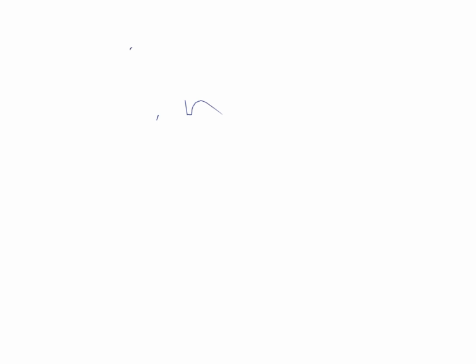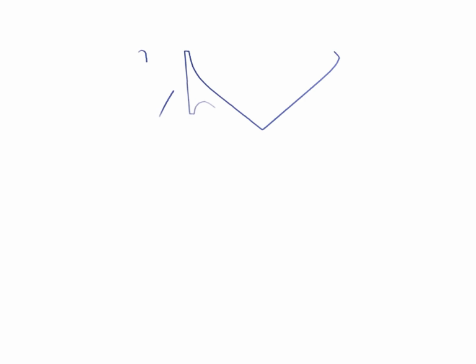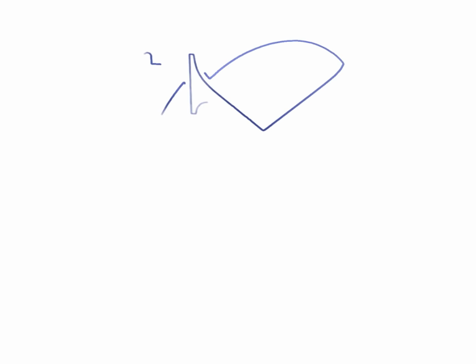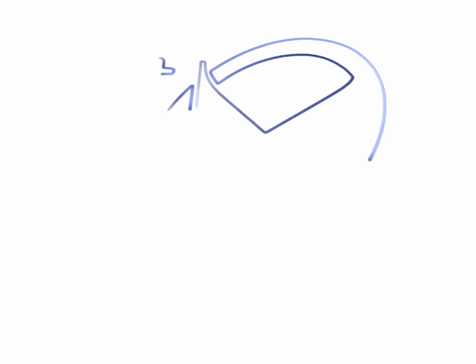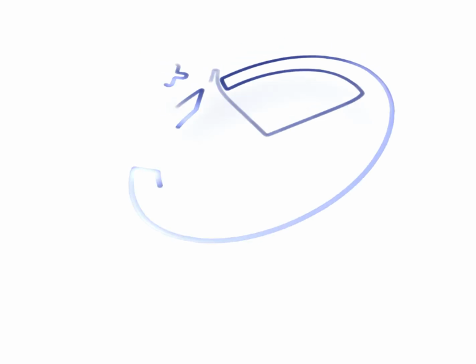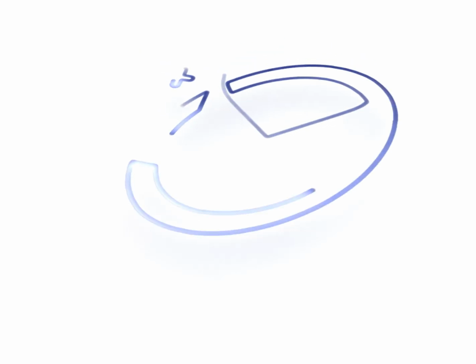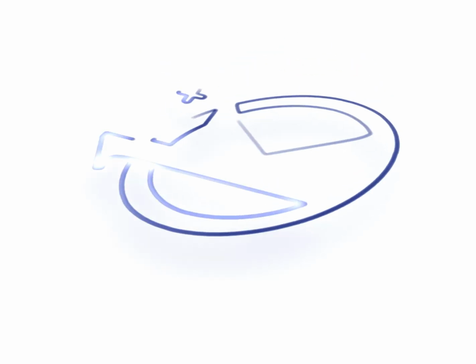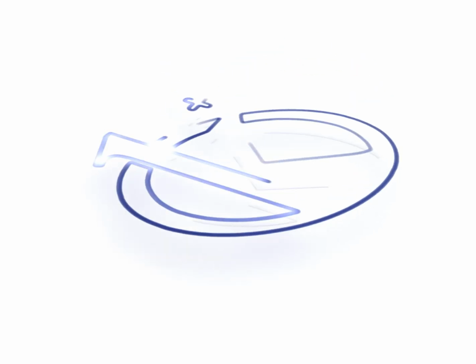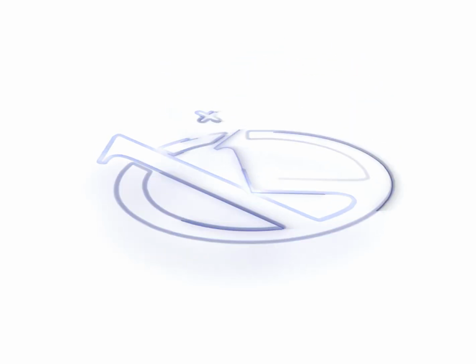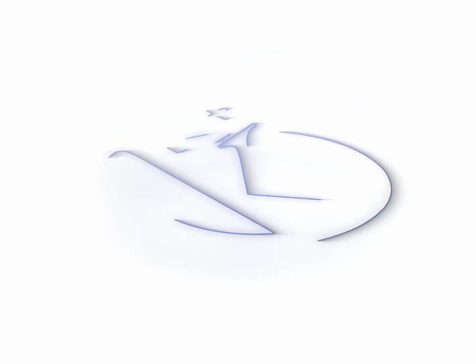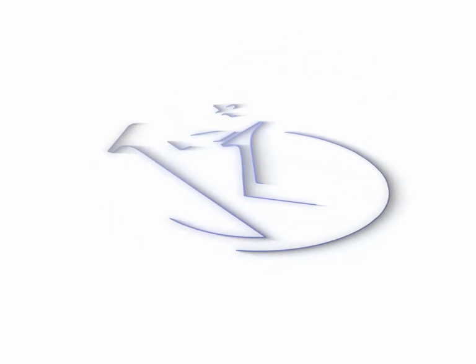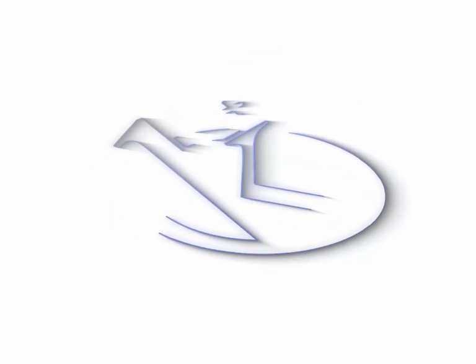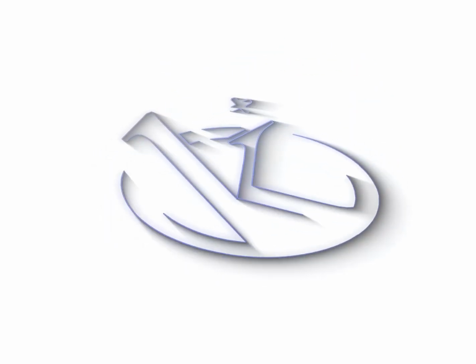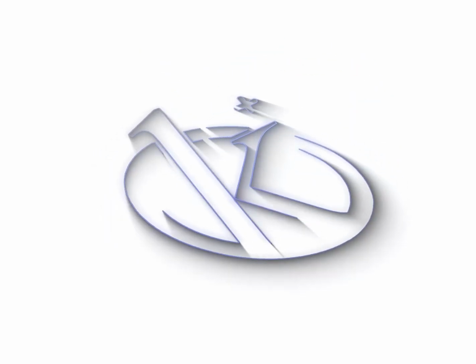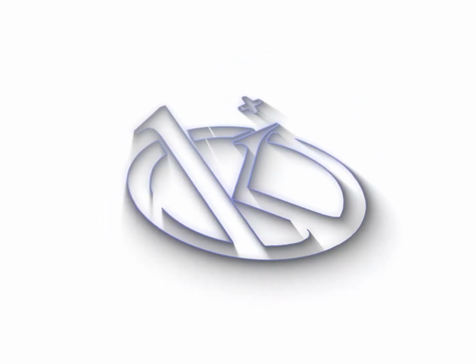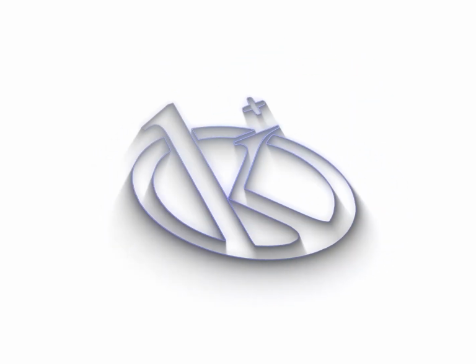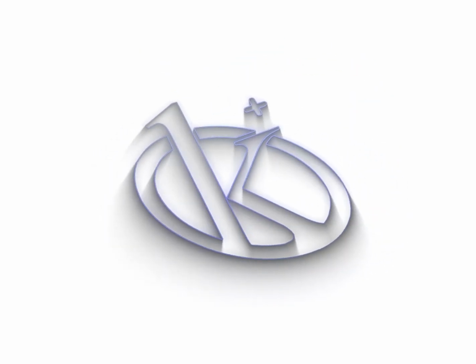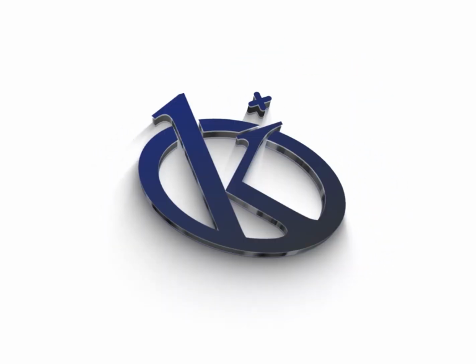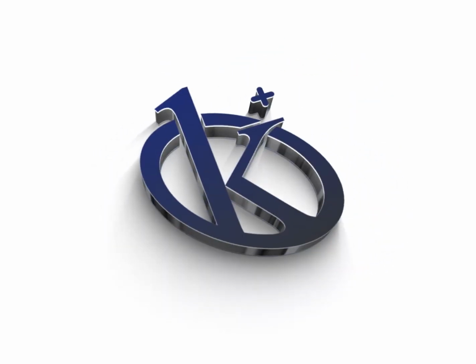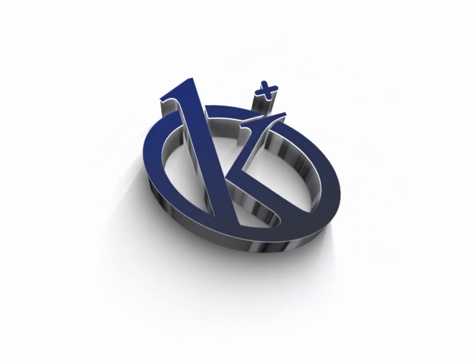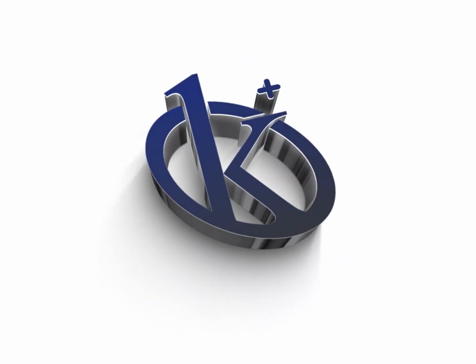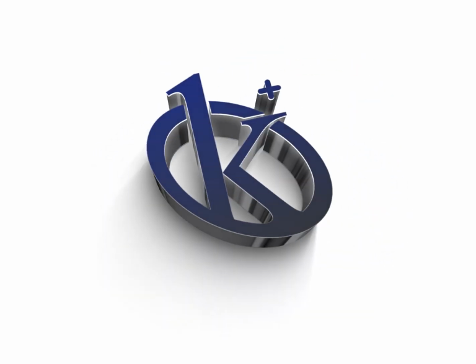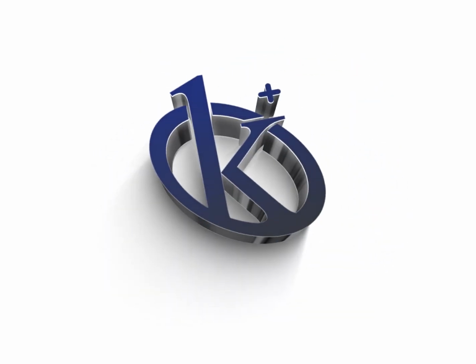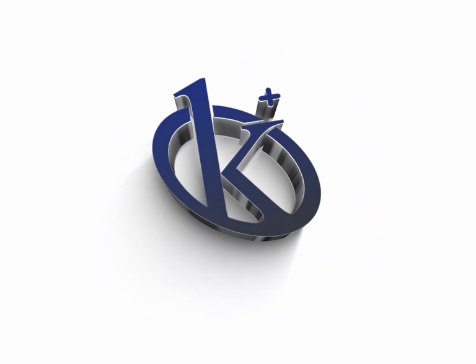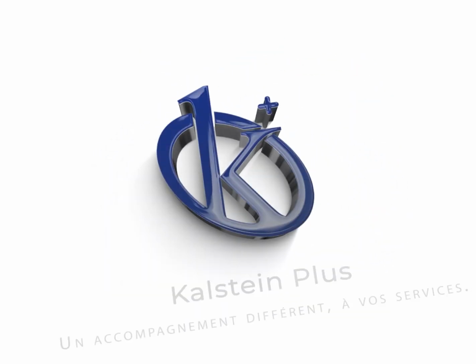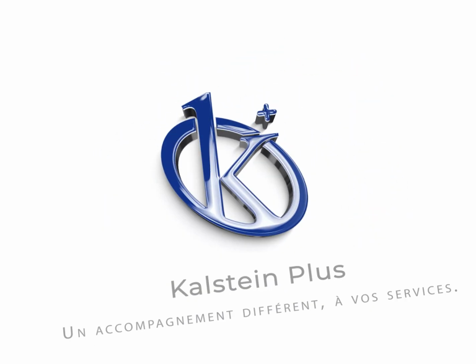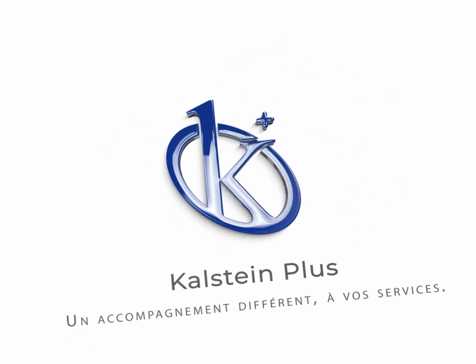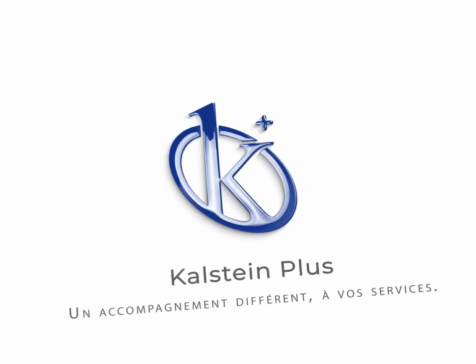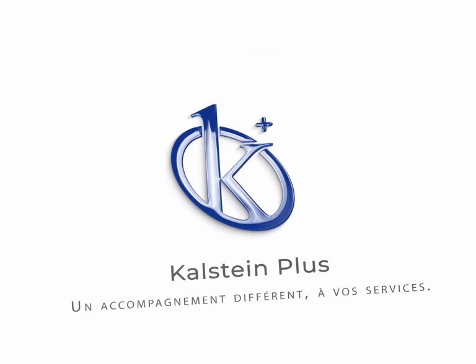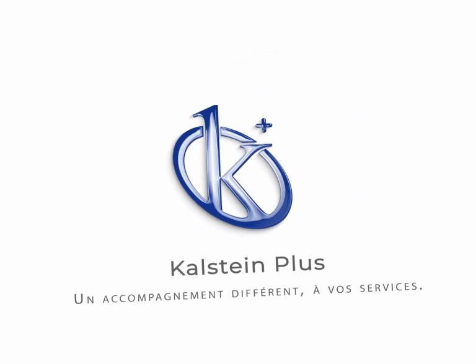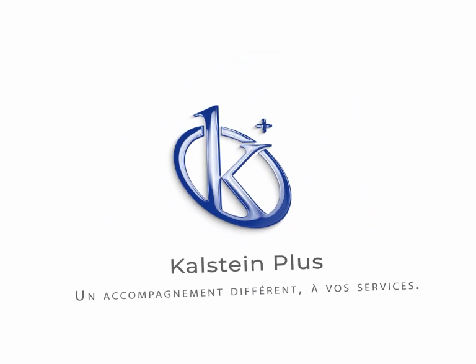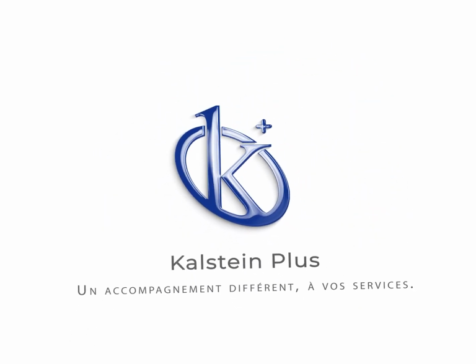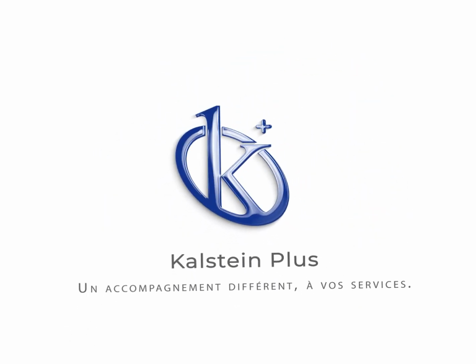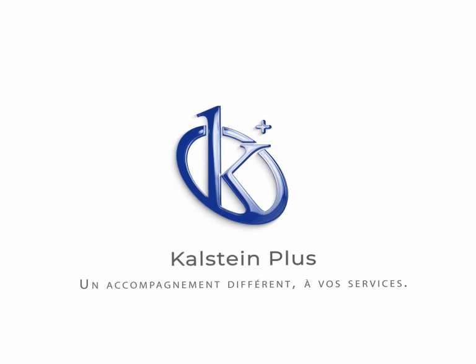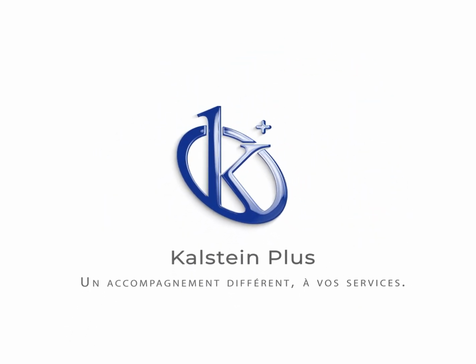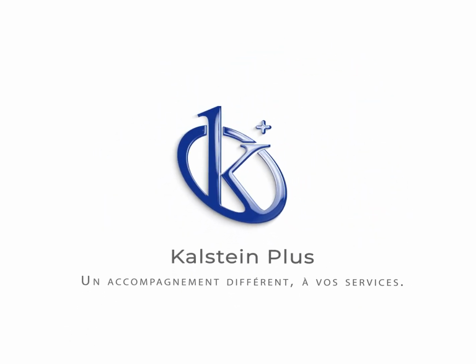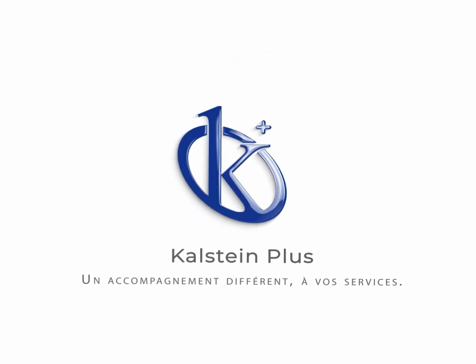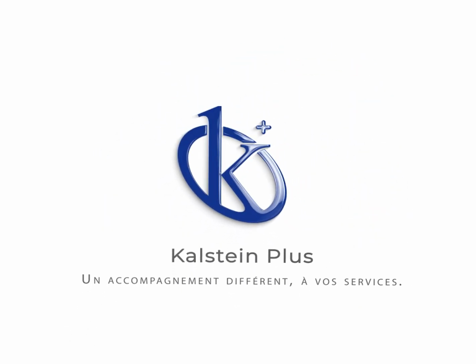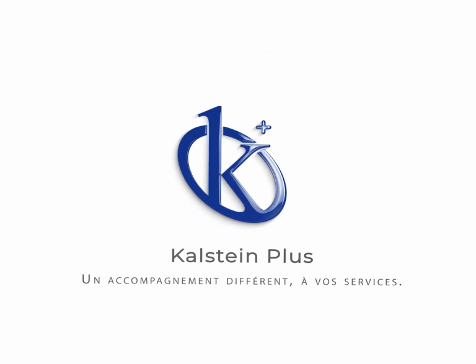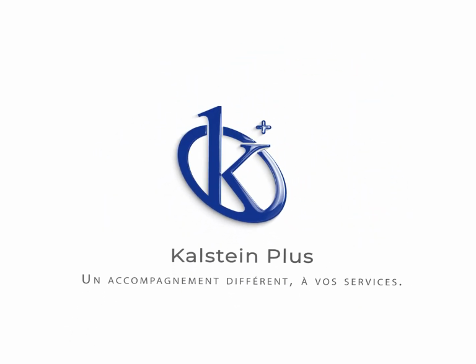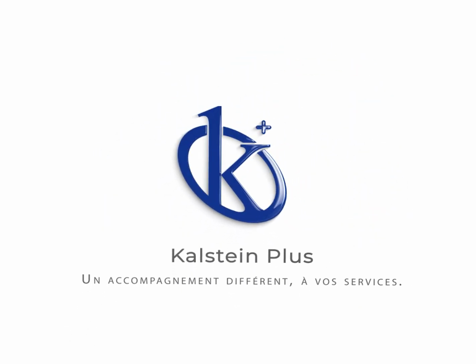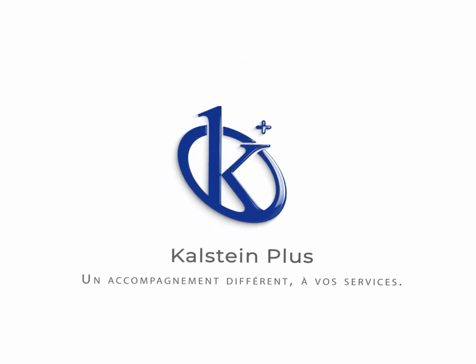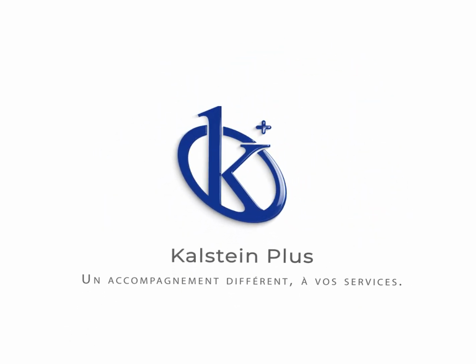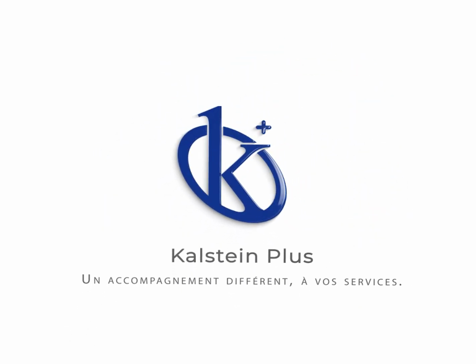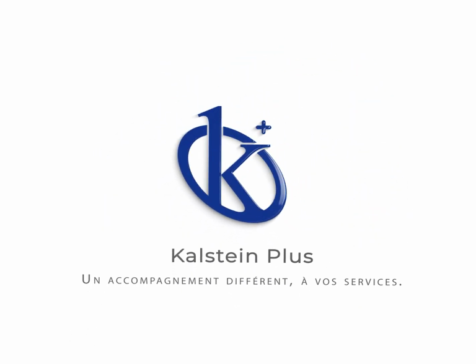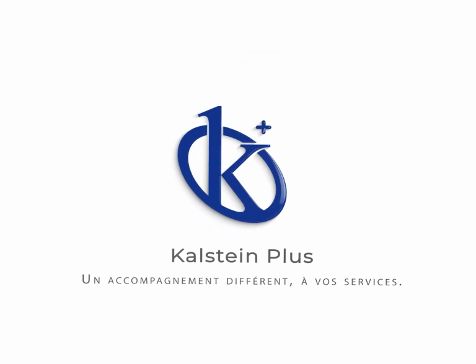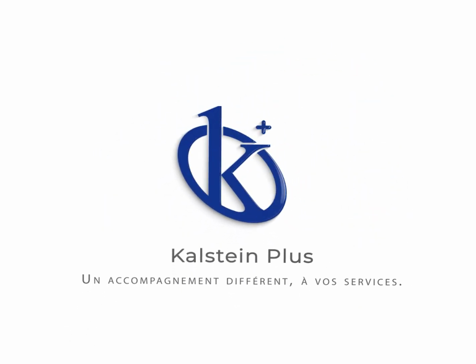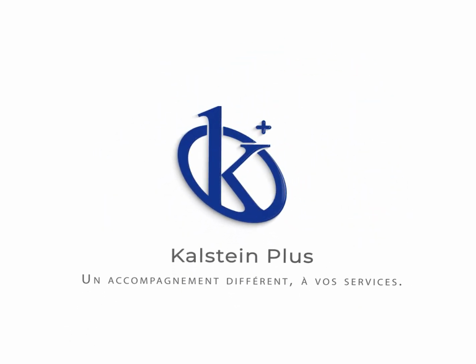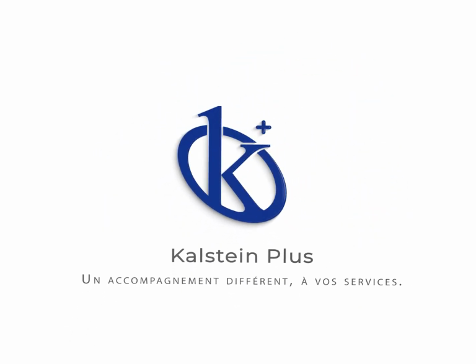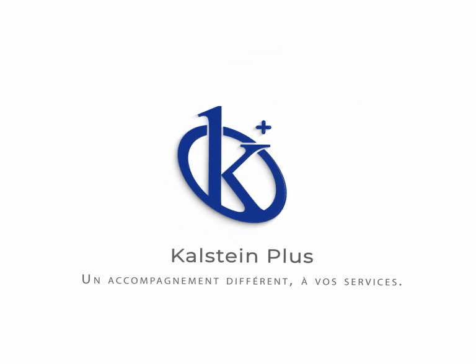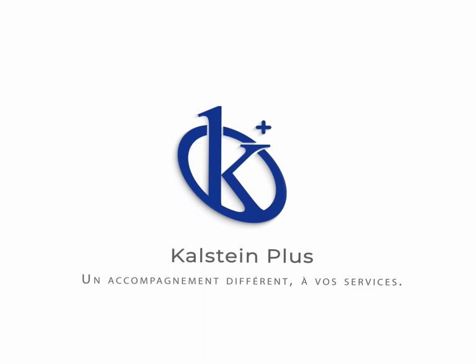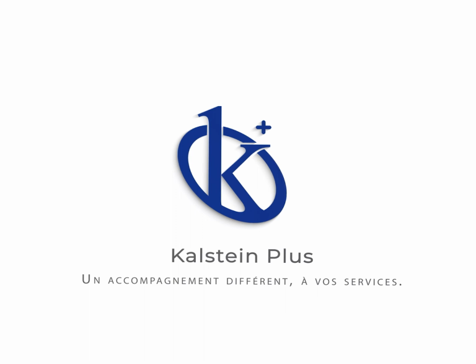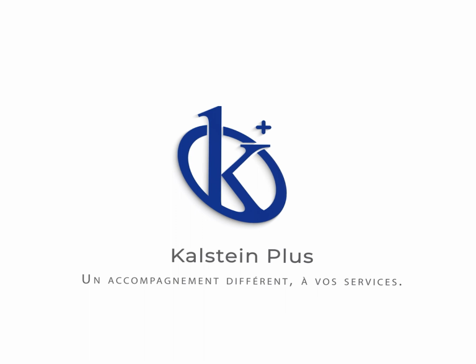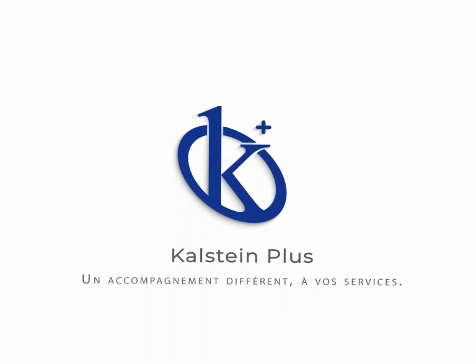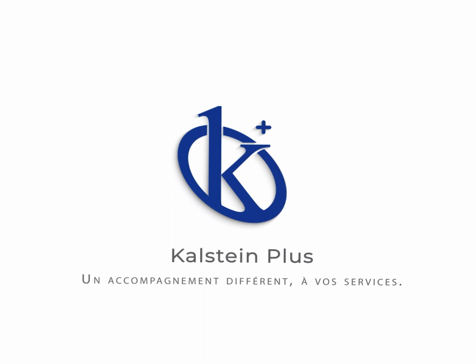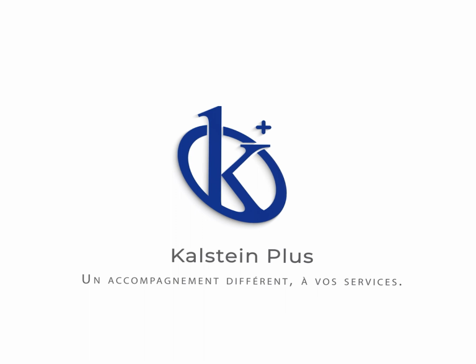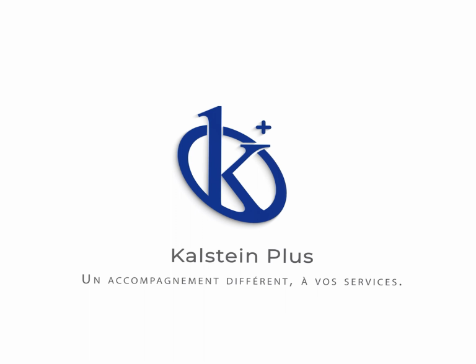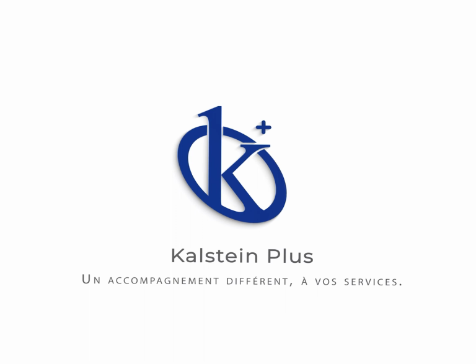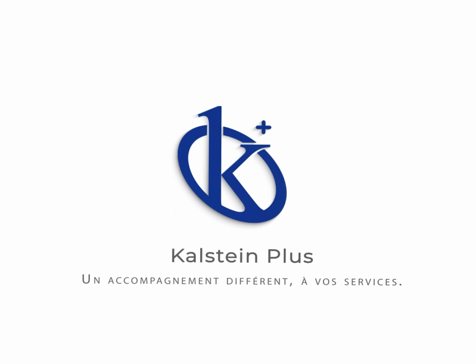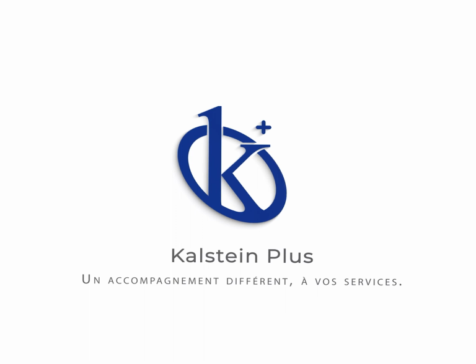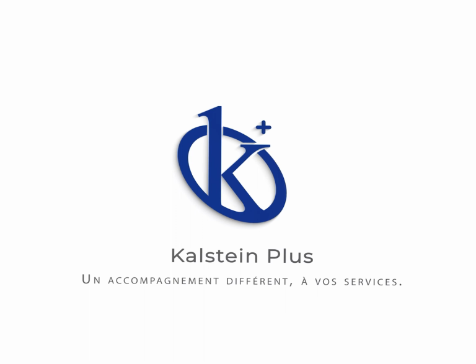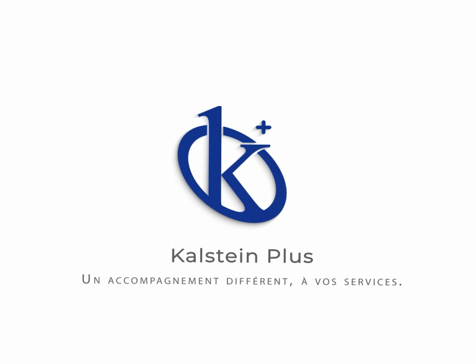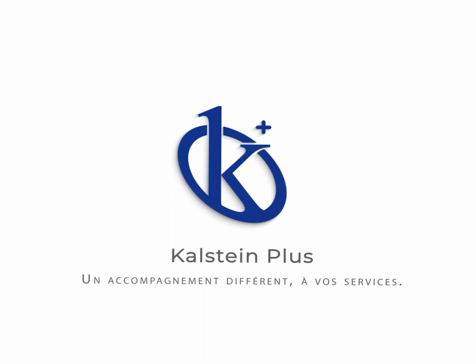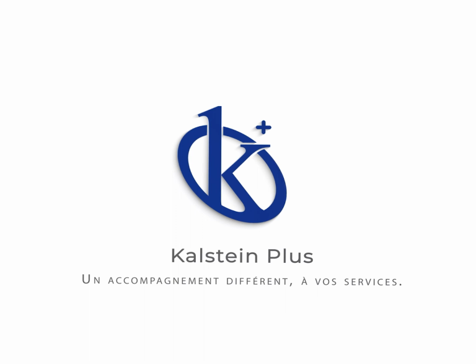We present you the model of Horizontal Autoclave Vertical Sliding Door Series Year 05647.